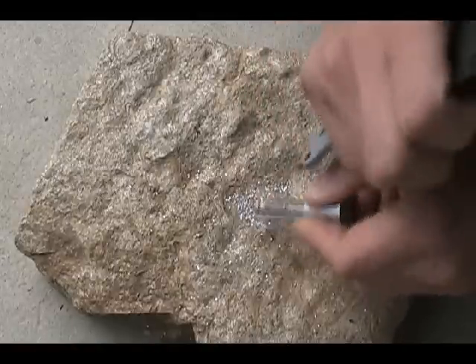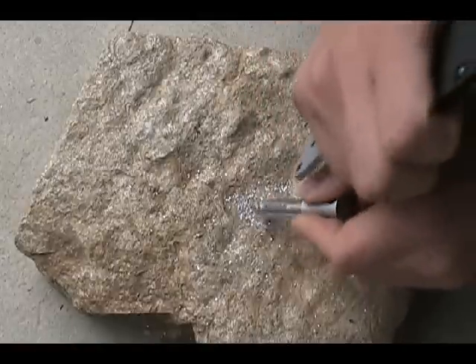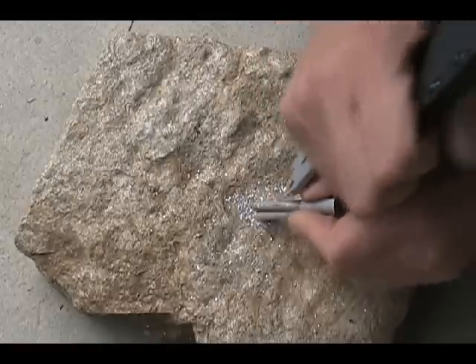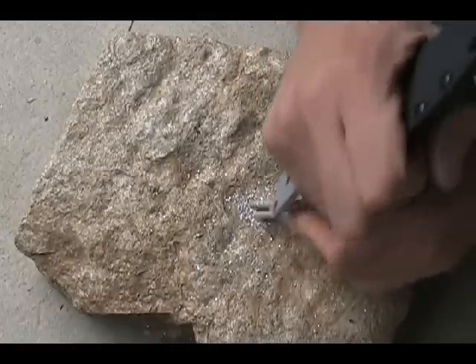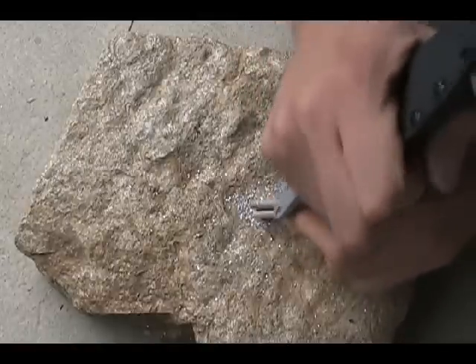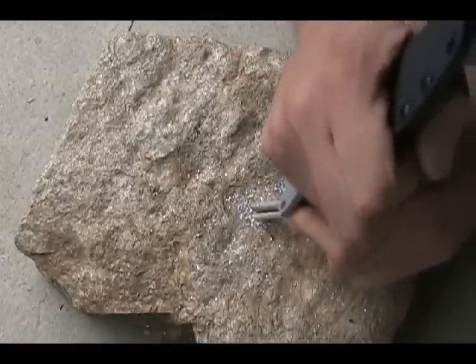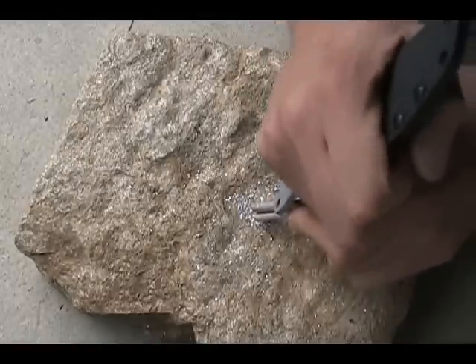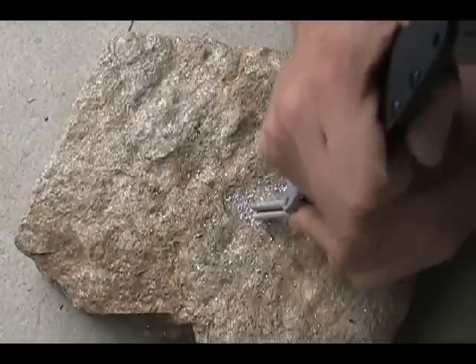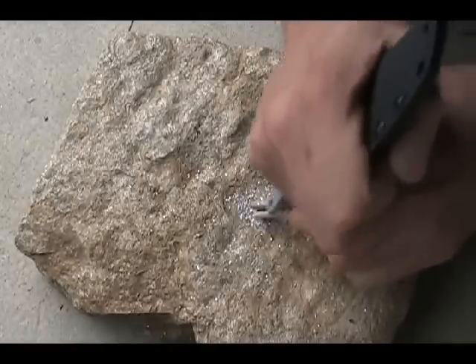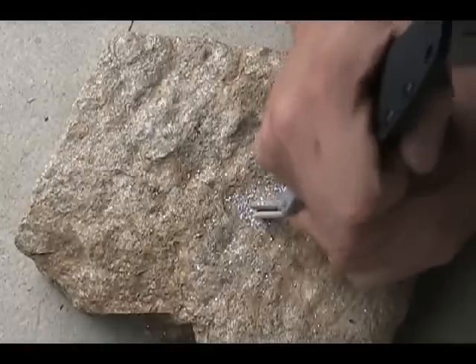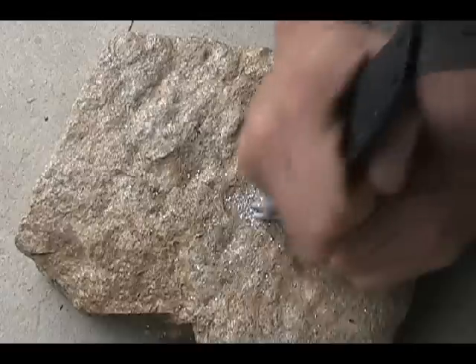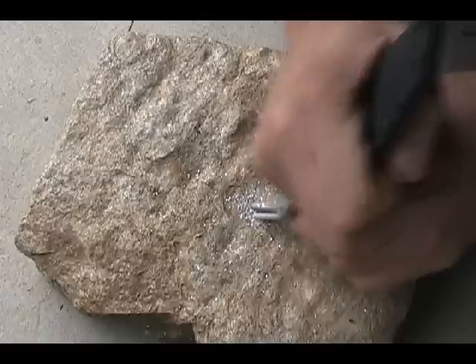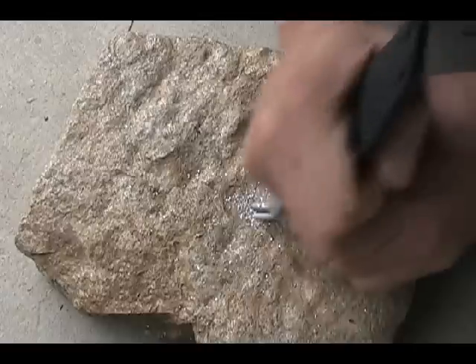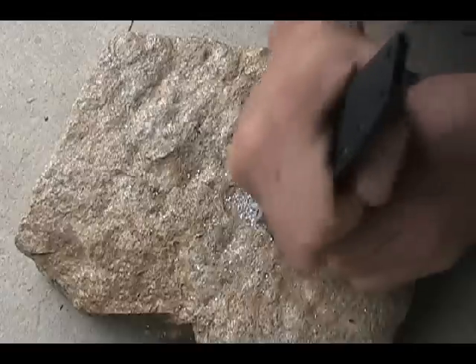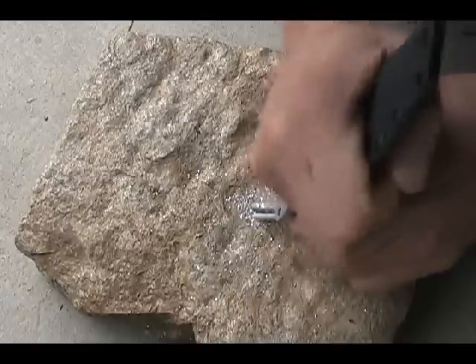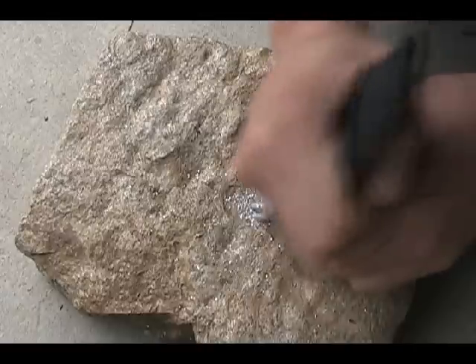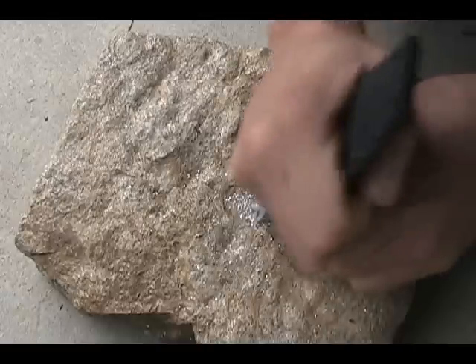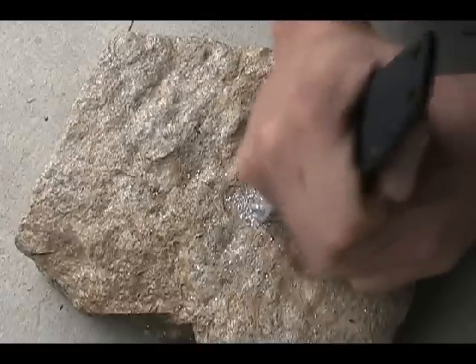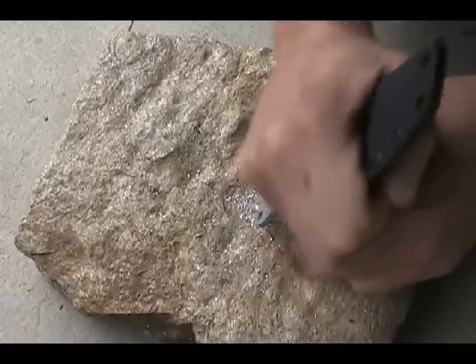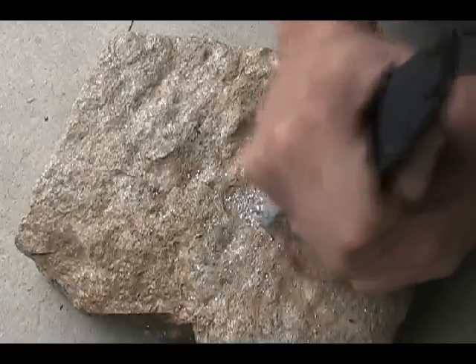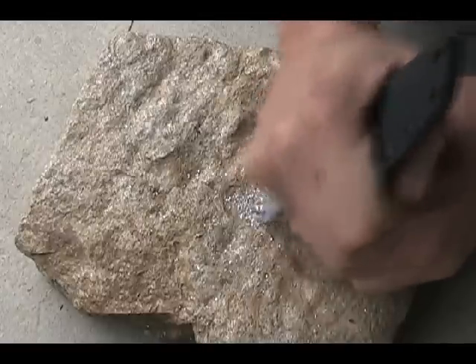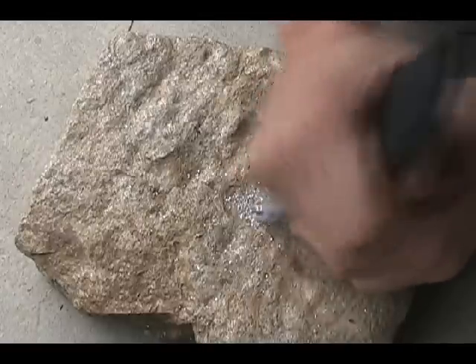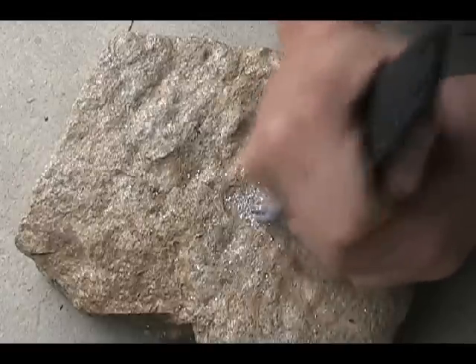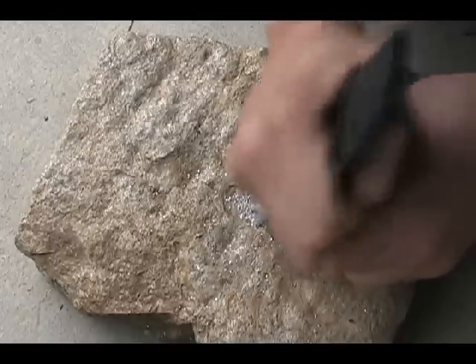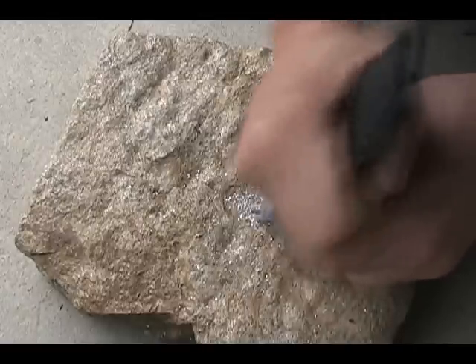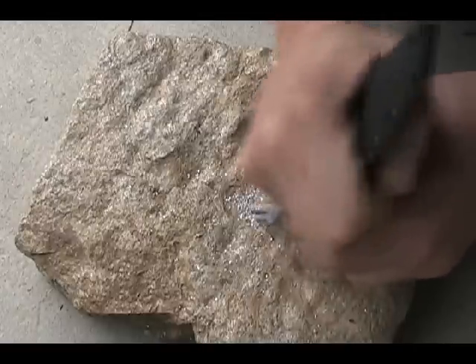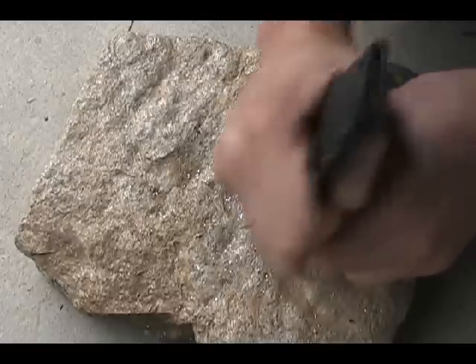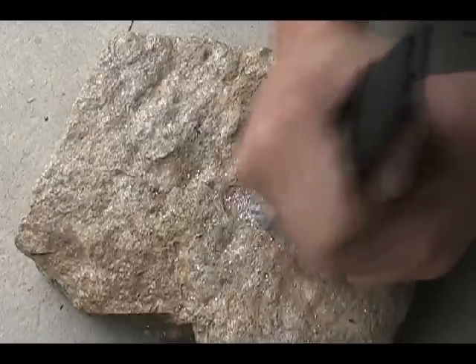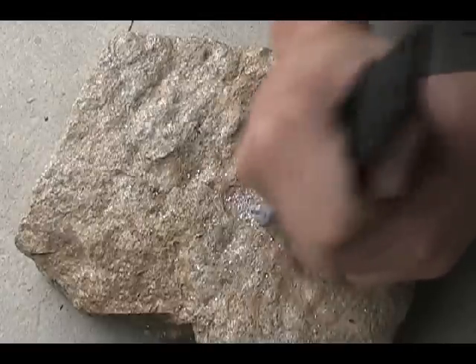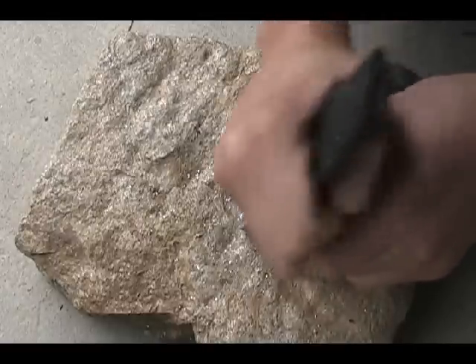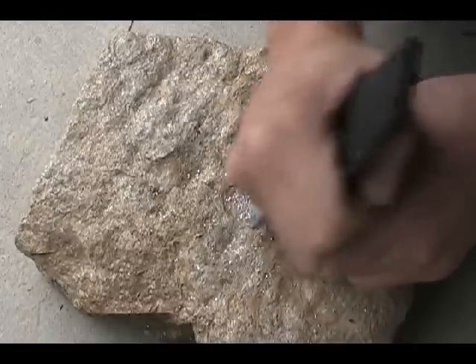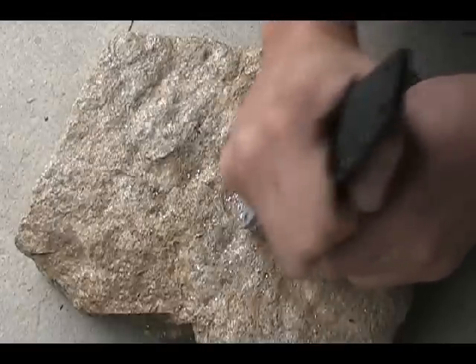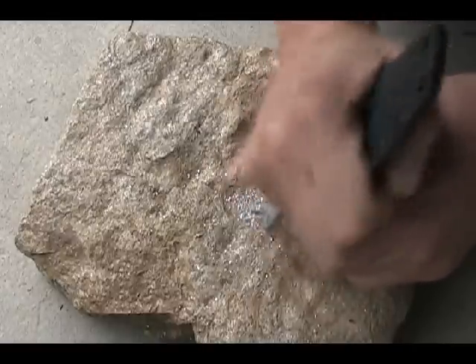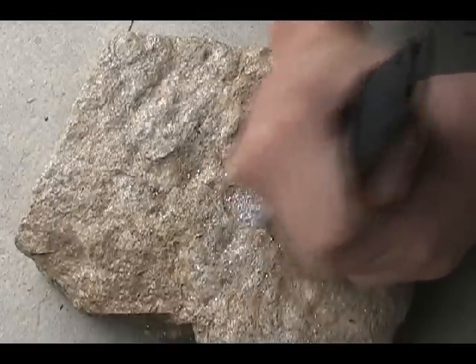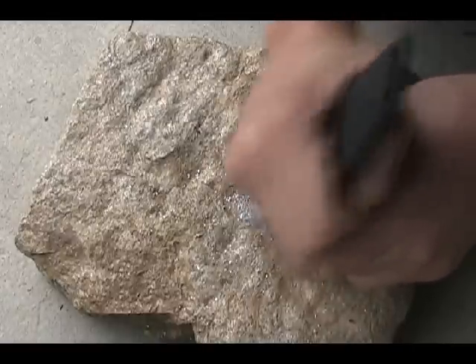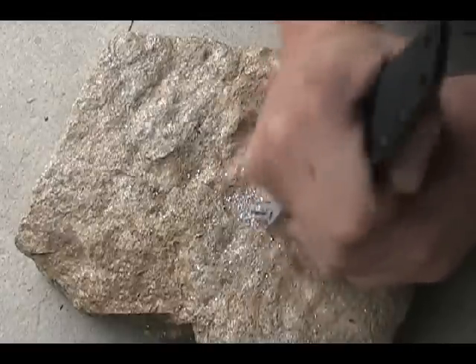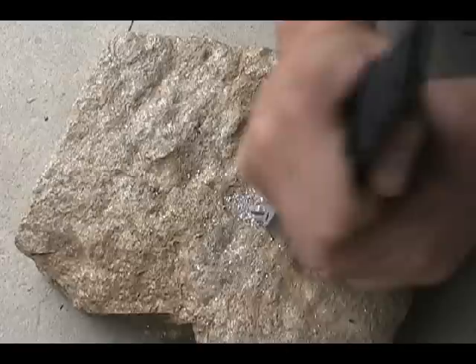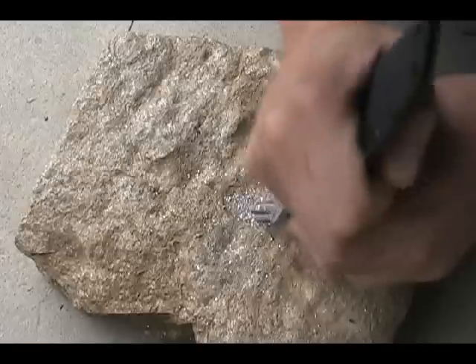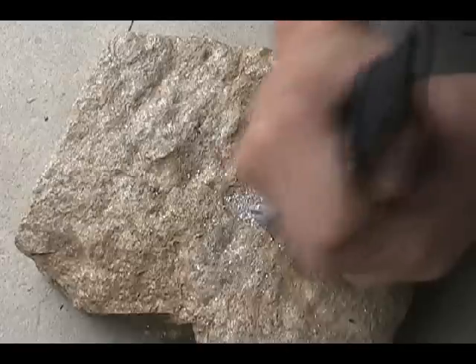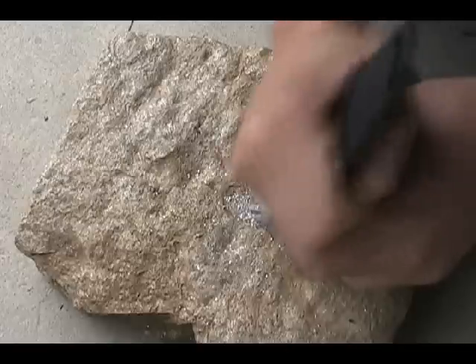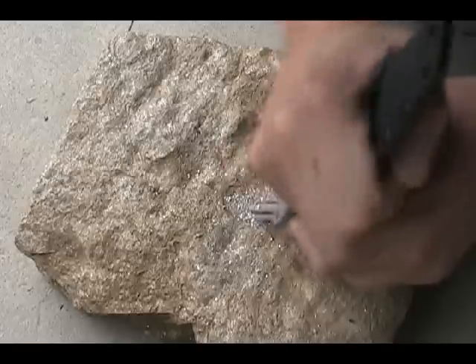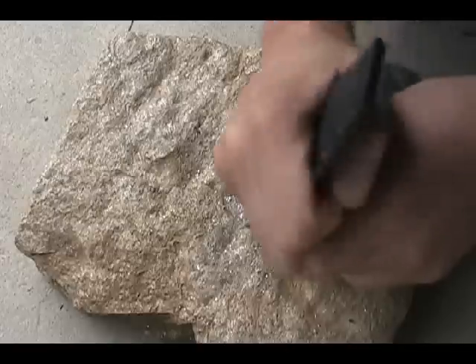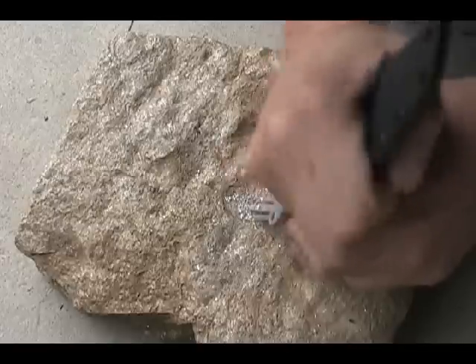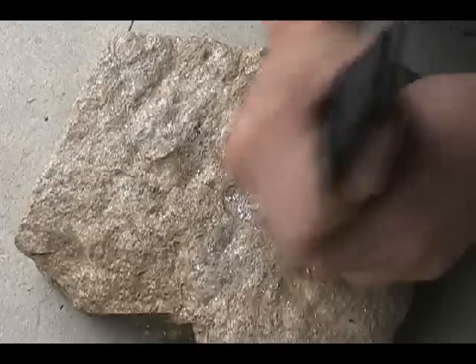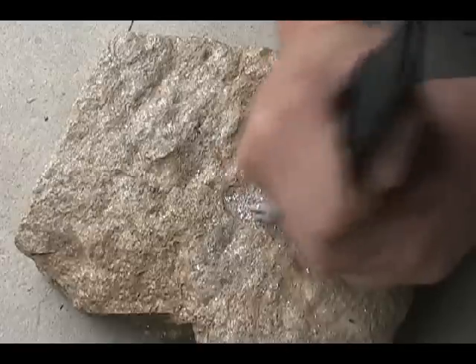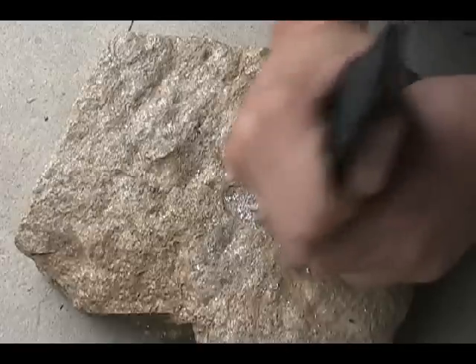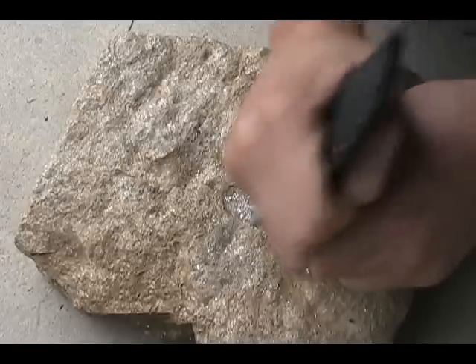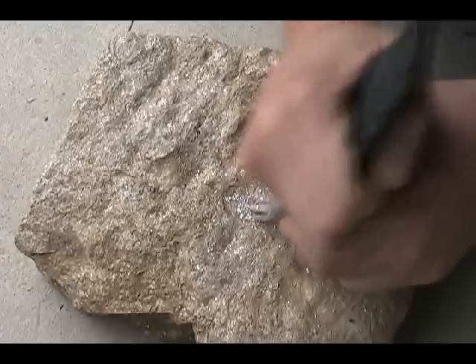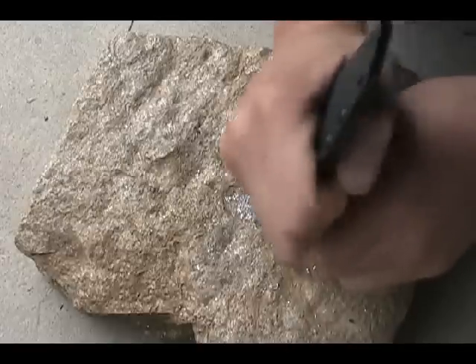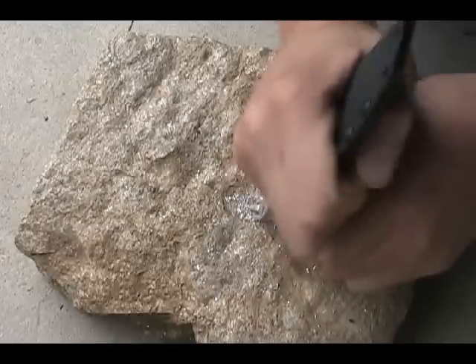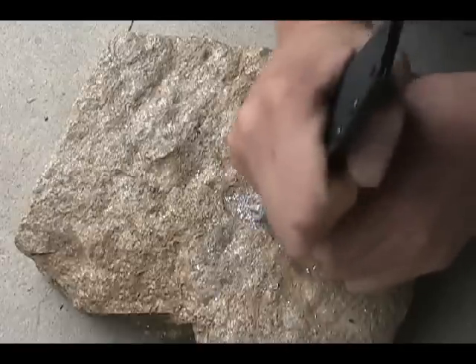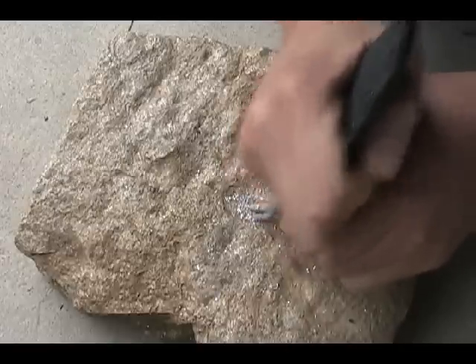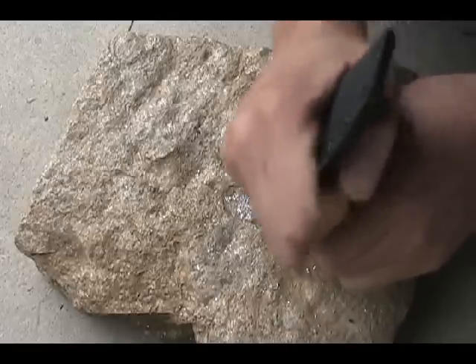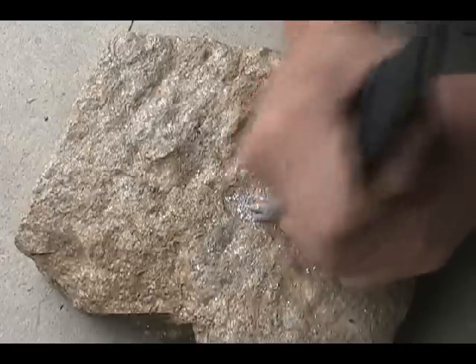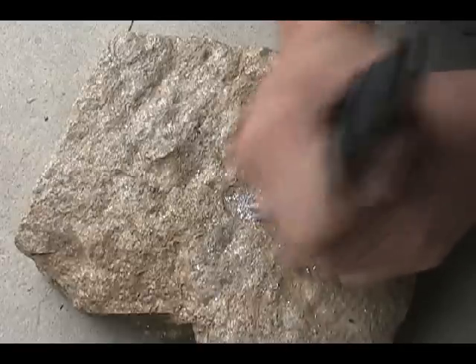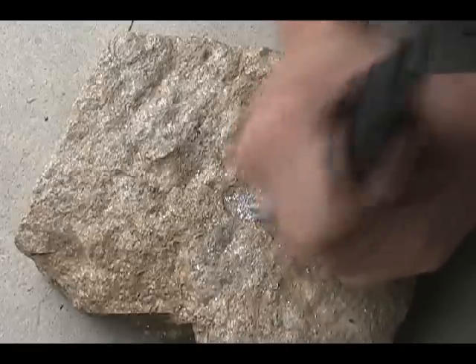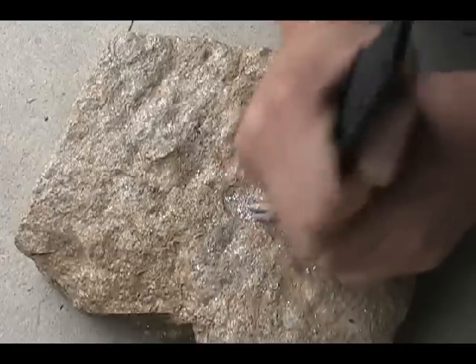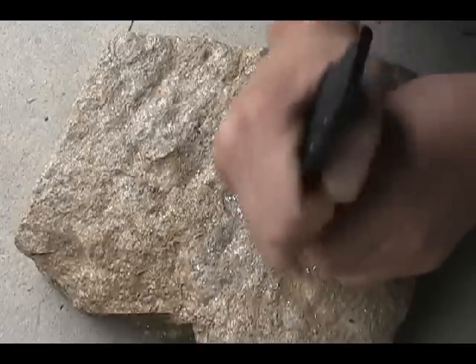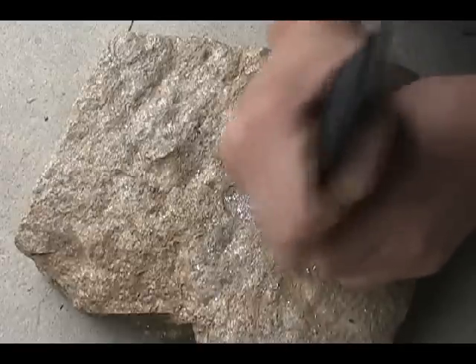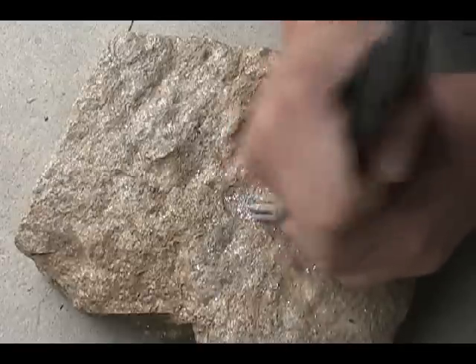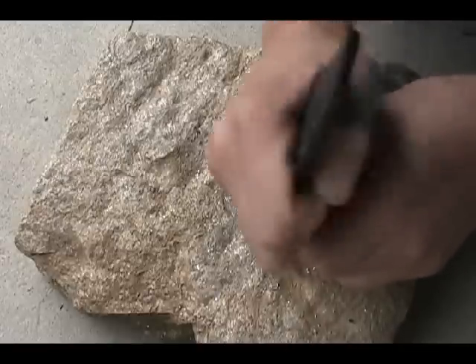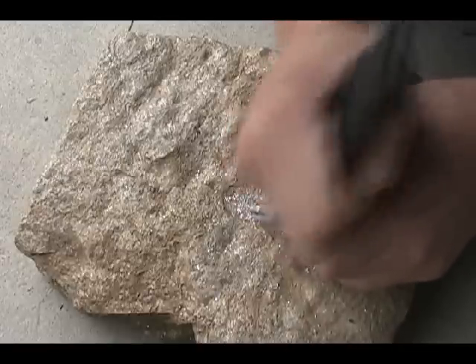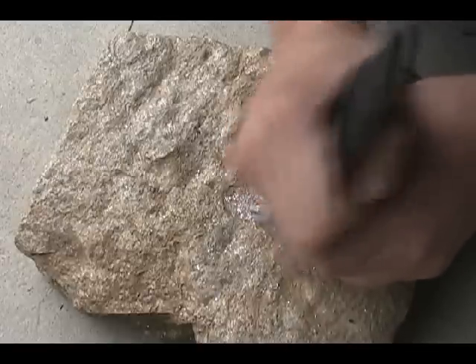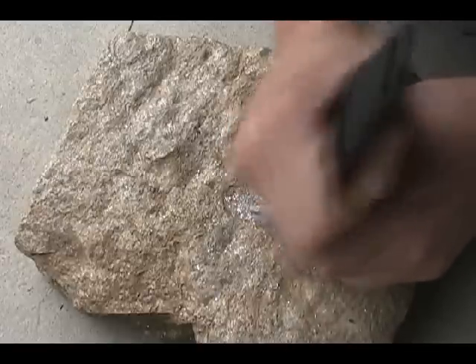And you scrape at a 45 degree angle. You do this pretty rapidly and you can get a pile pretty quickly within a minute or two if you're quick enough.